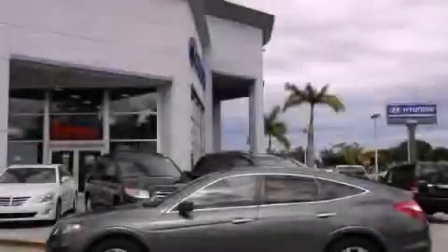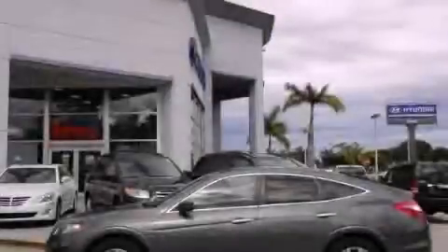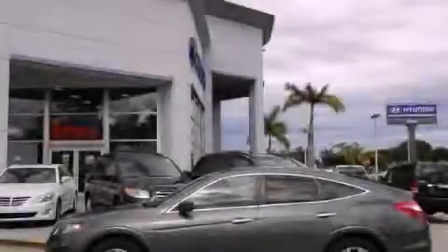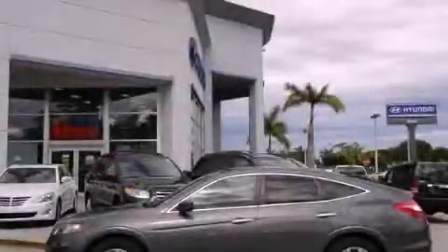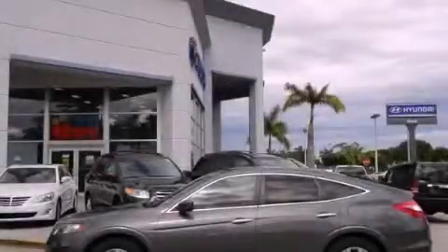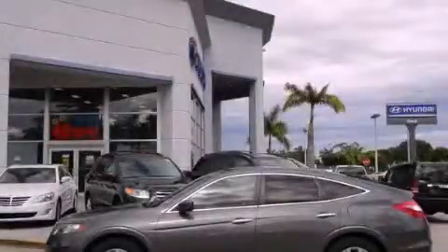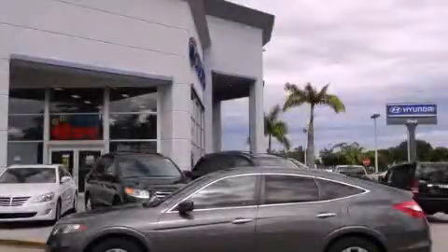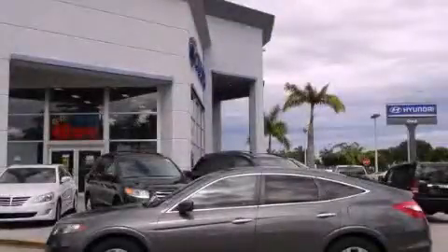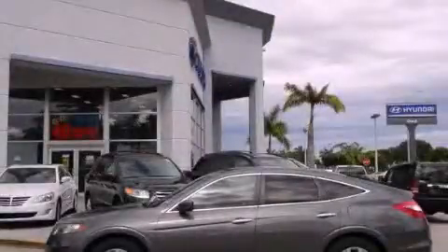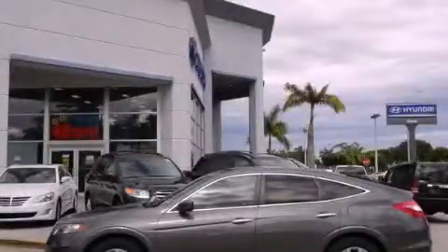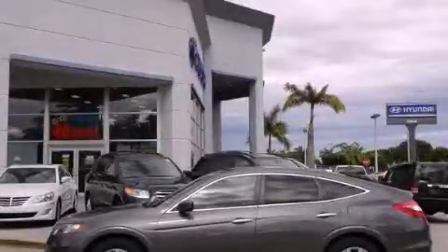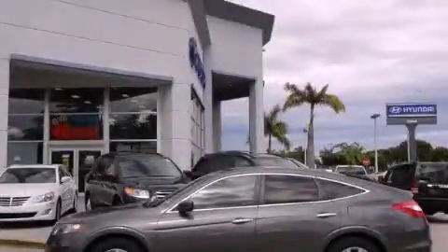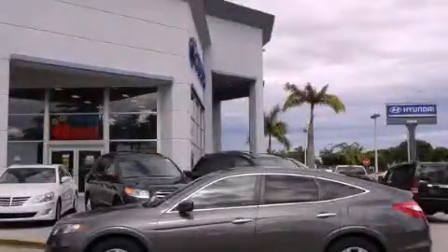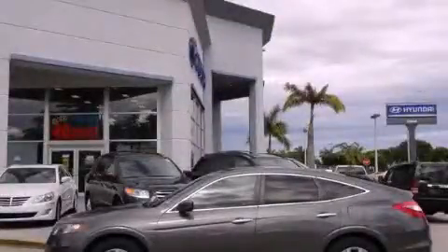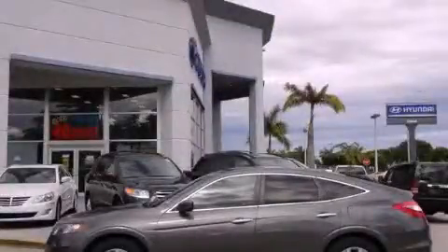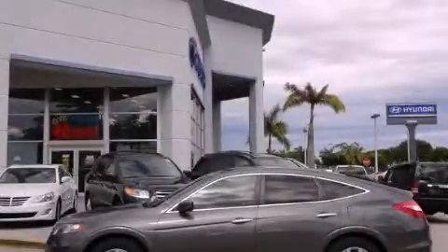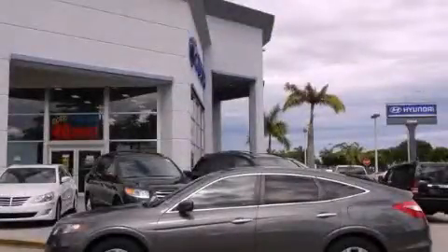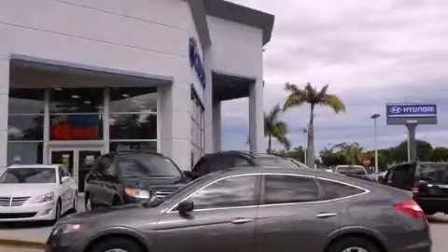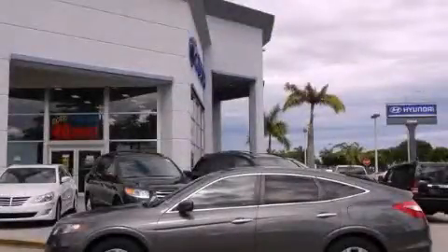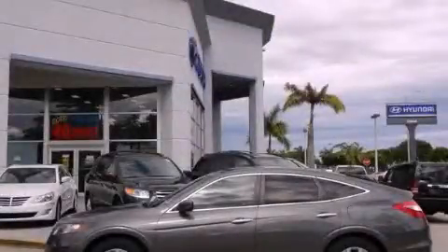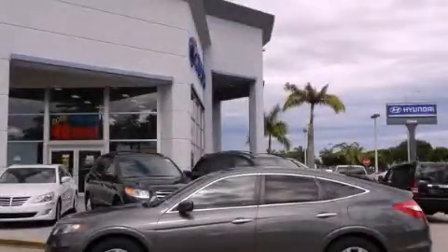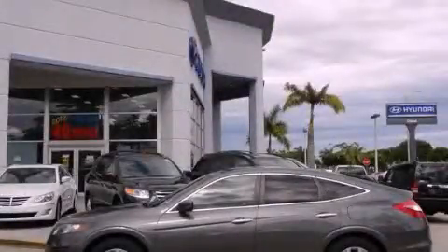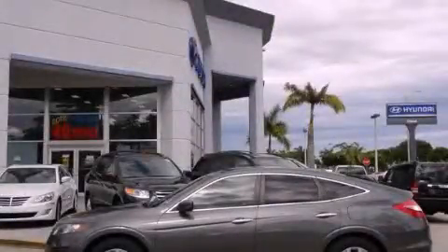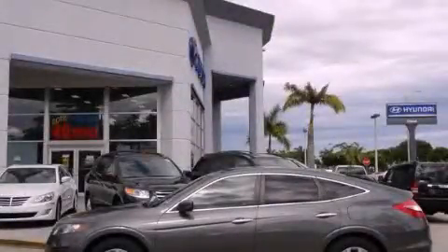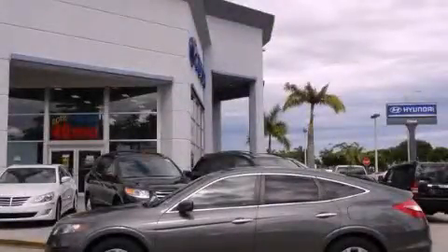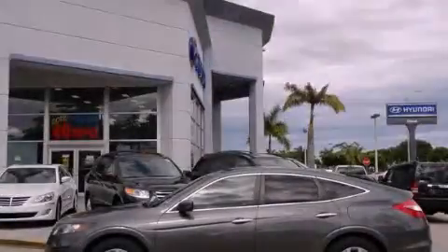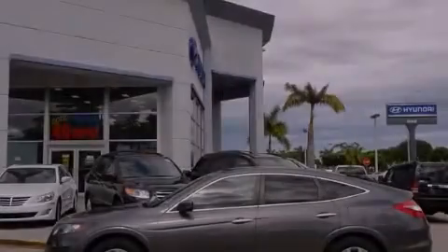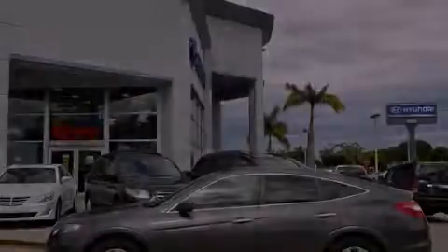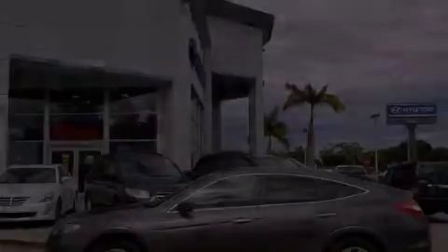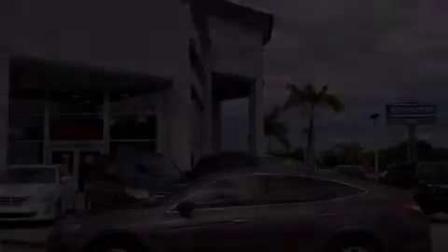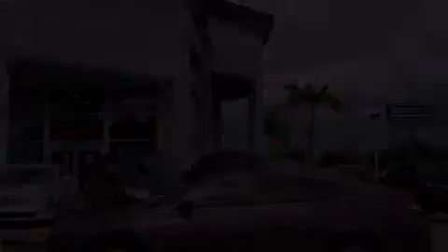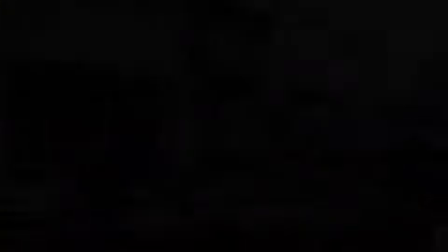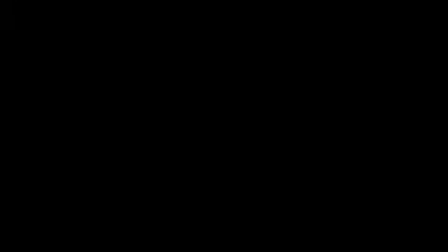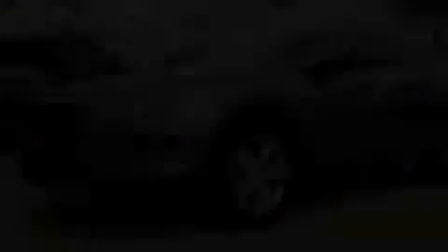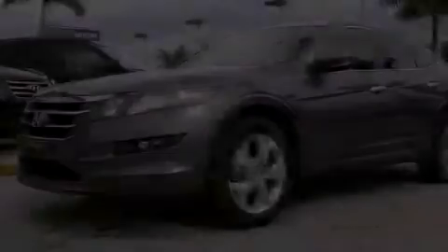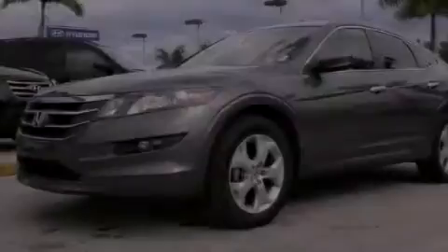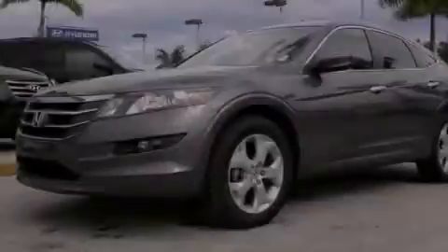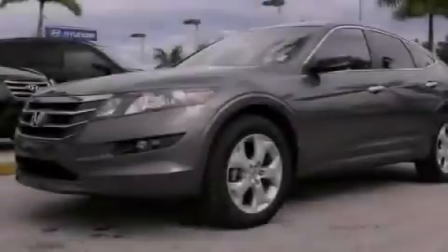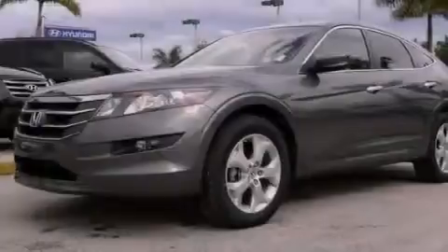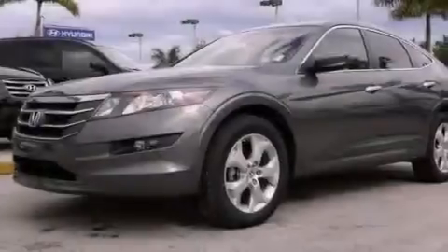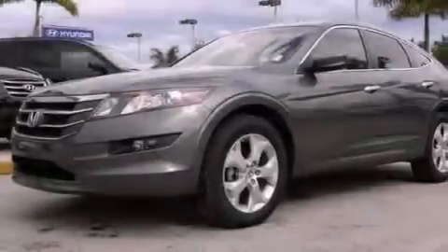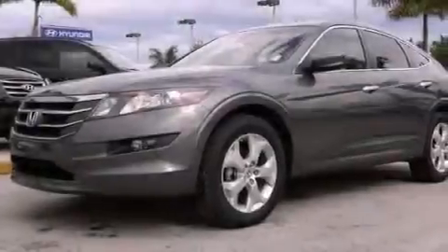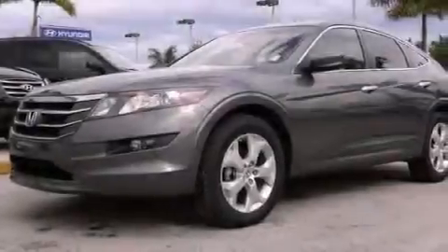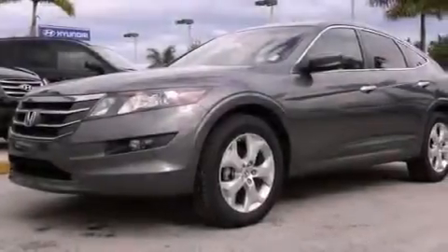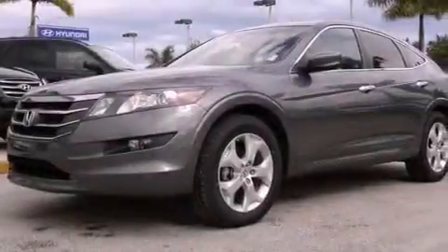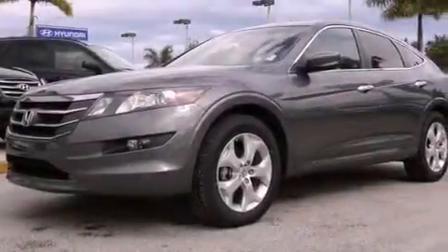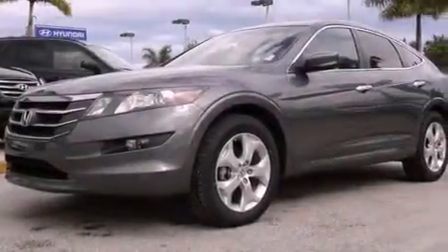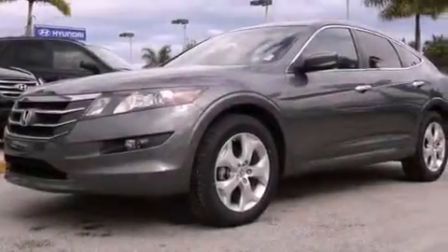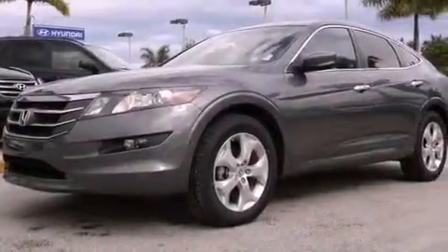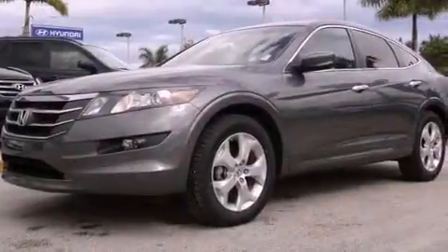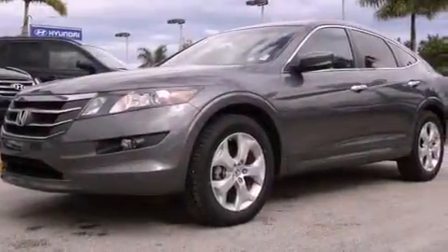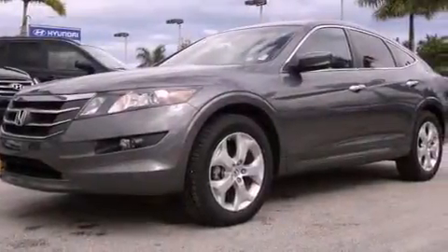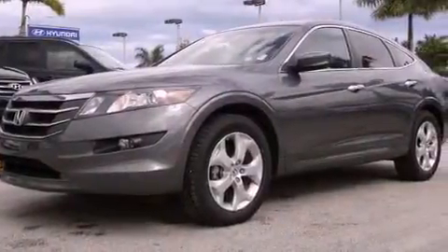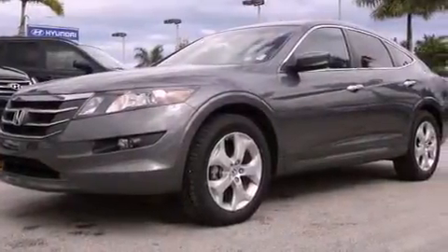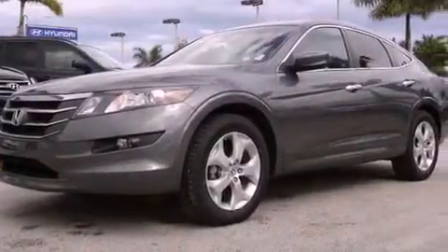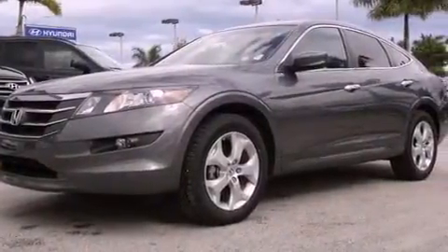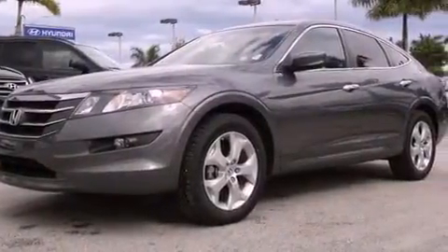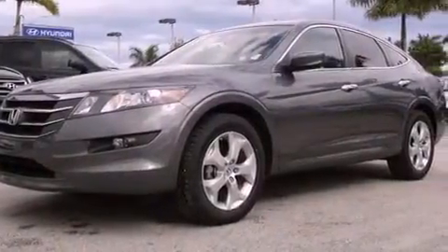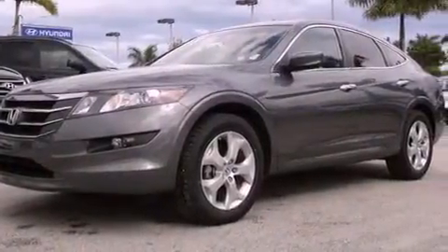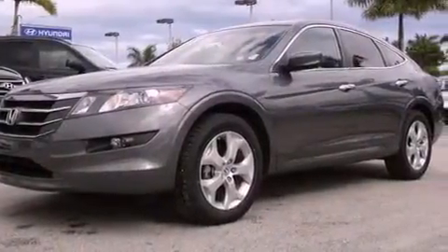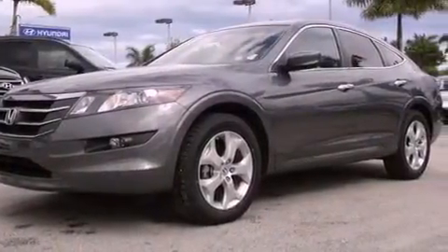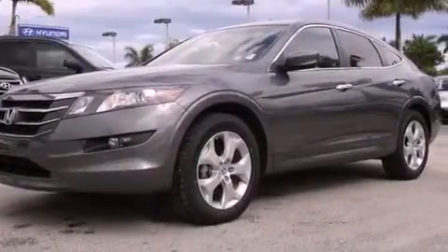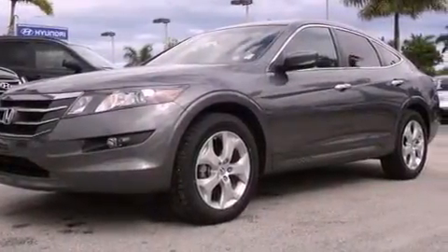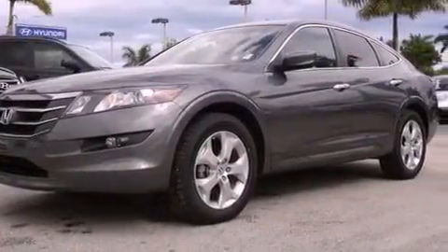This is a 2010 Honda Accord Crosstour. It features a six-cylinder engine and an automatic transmission.